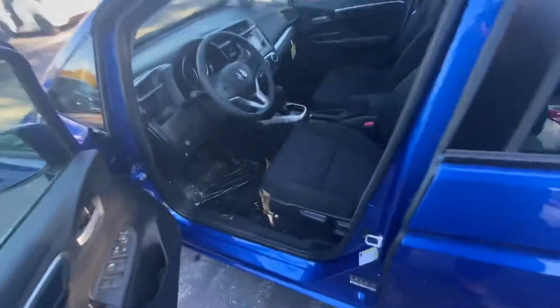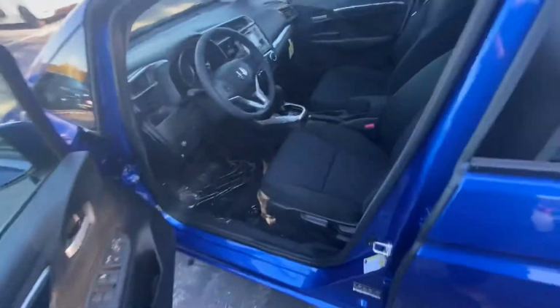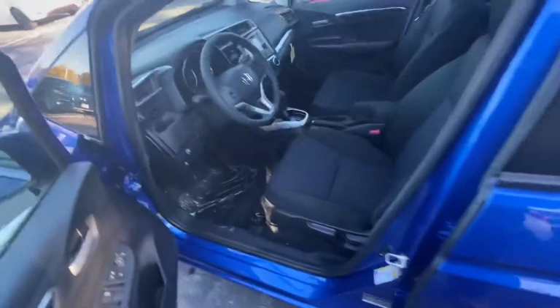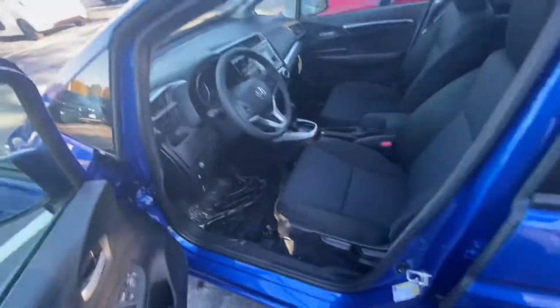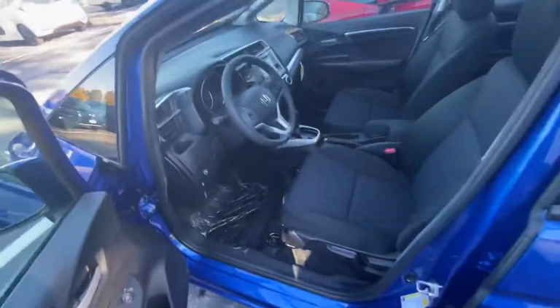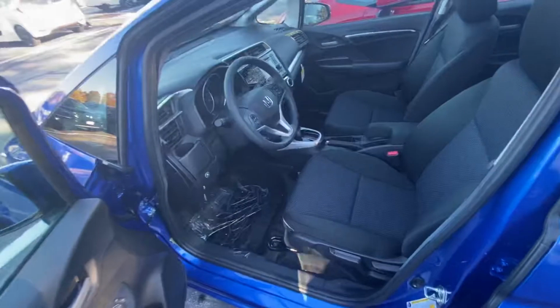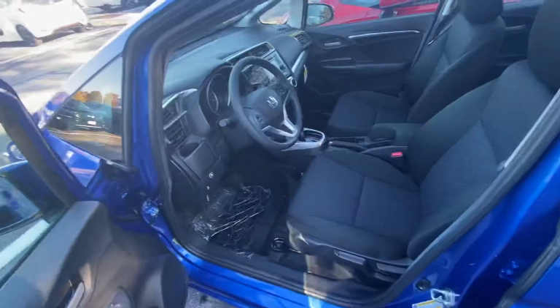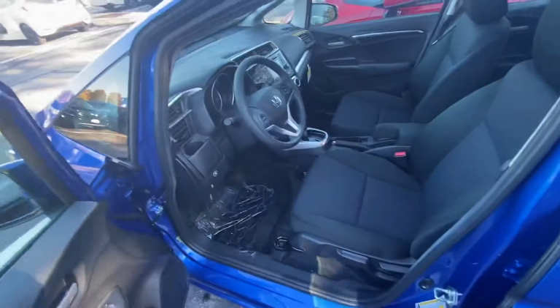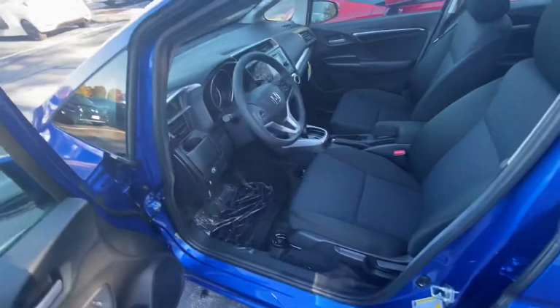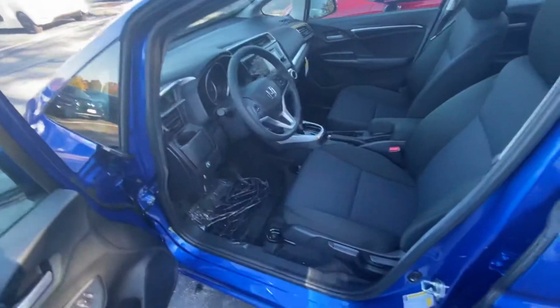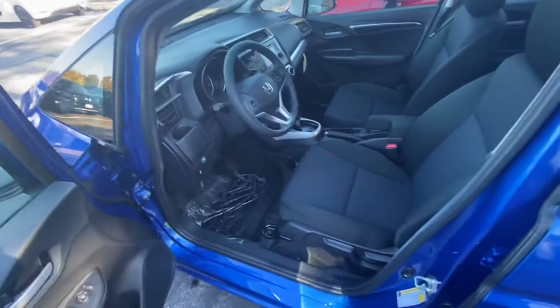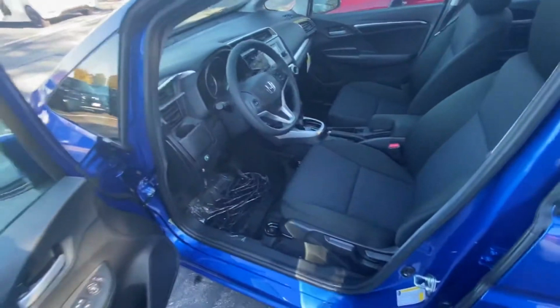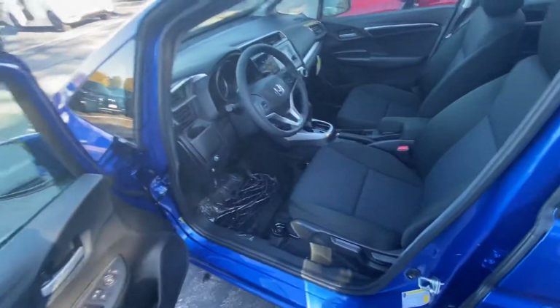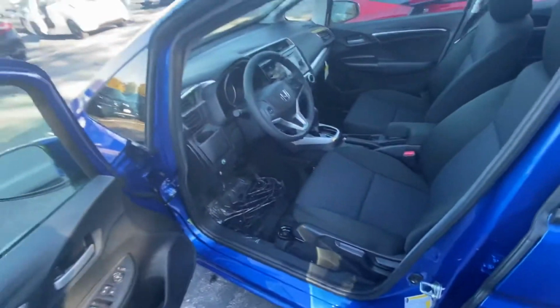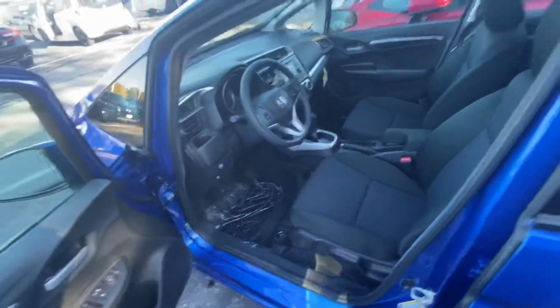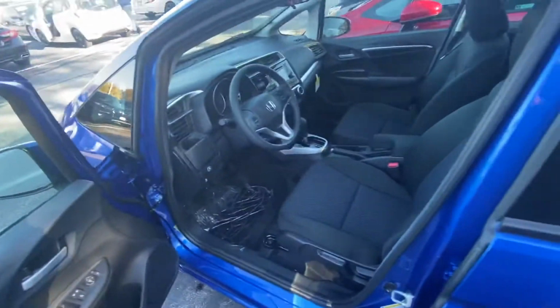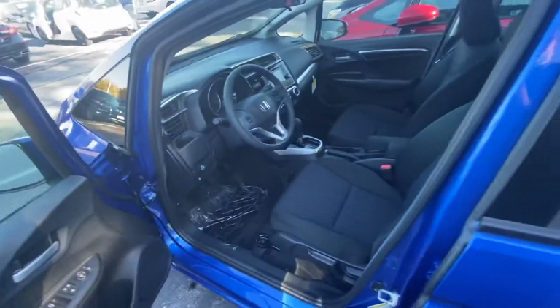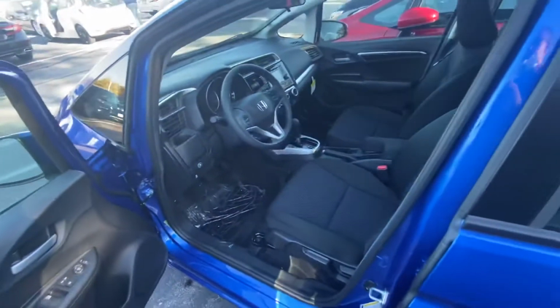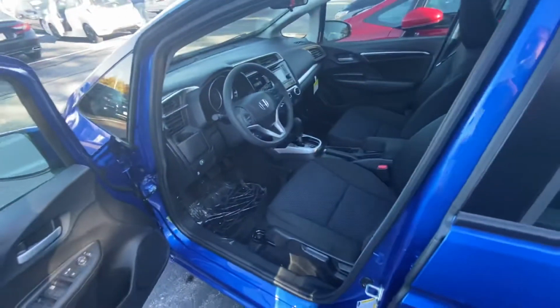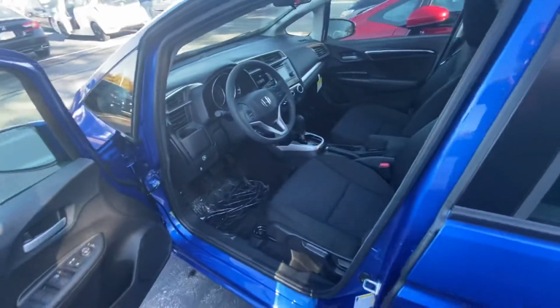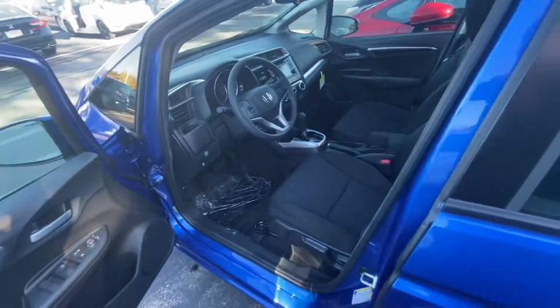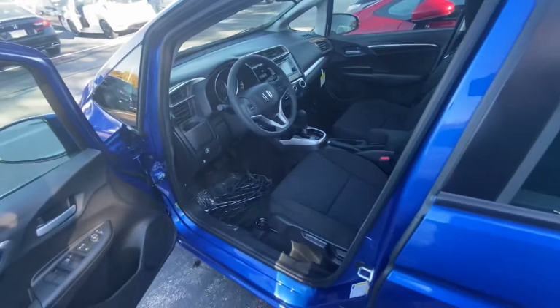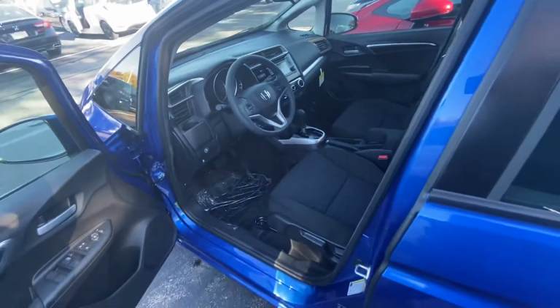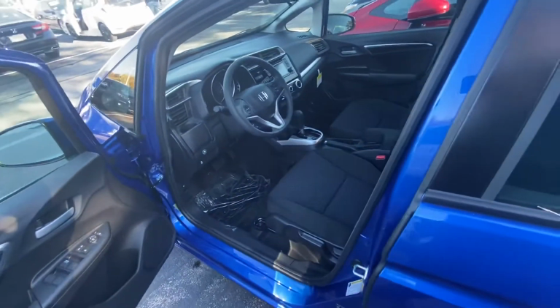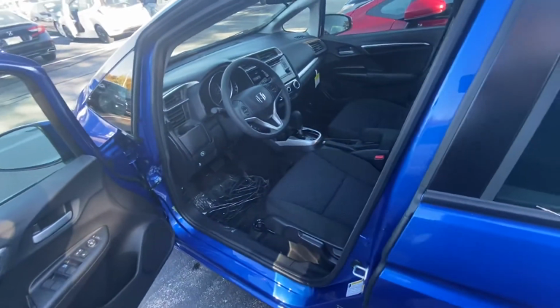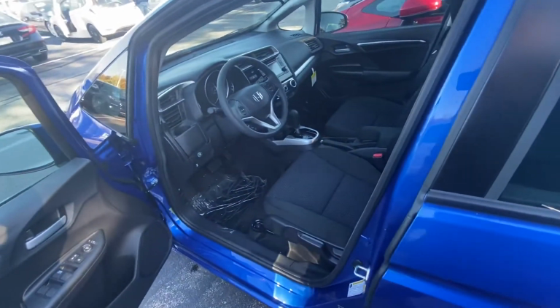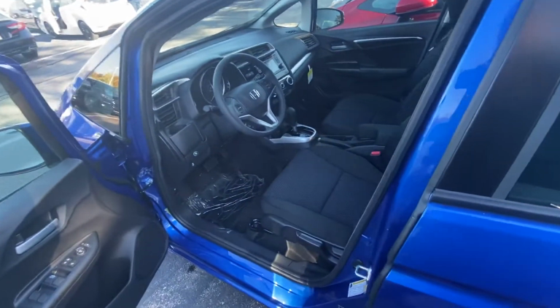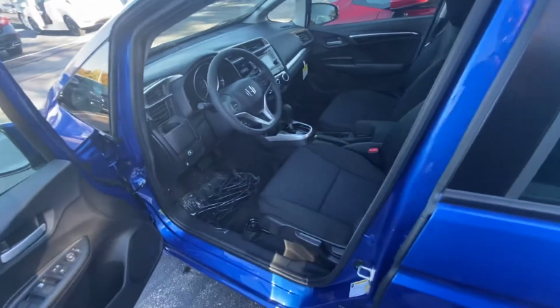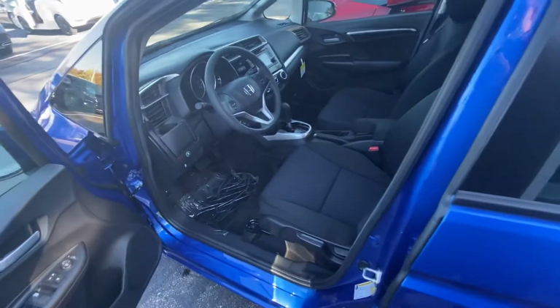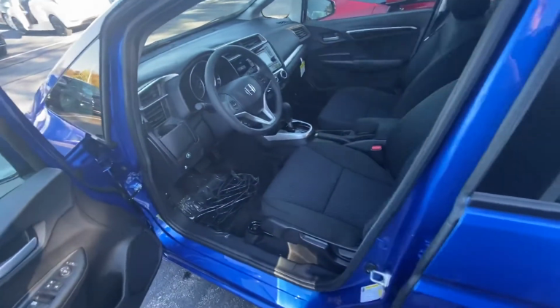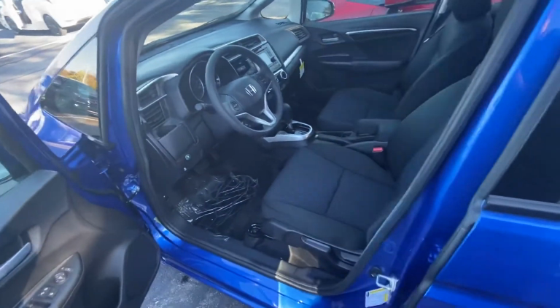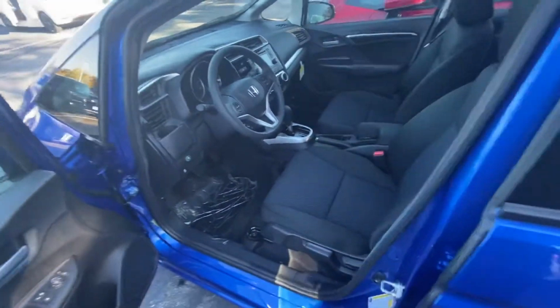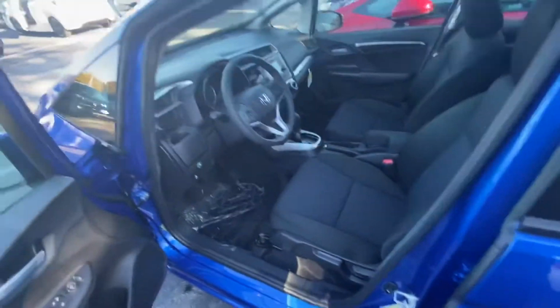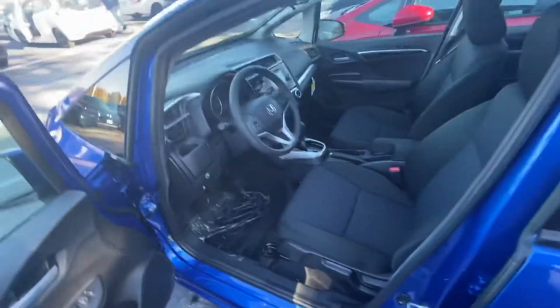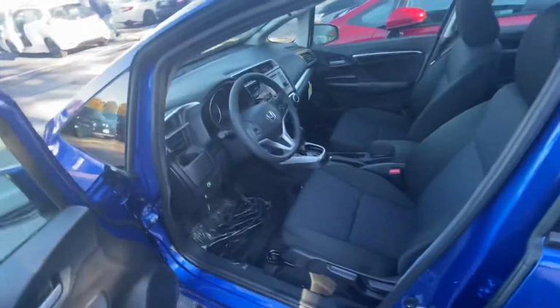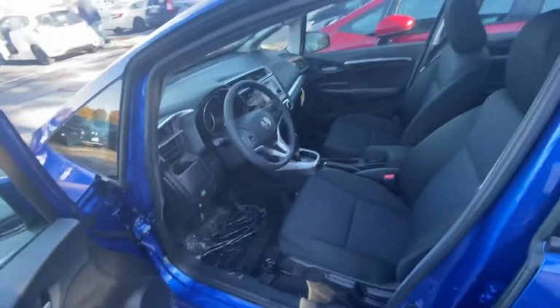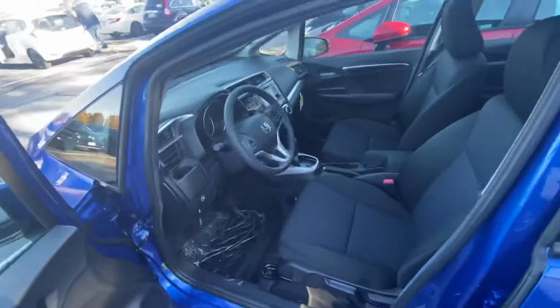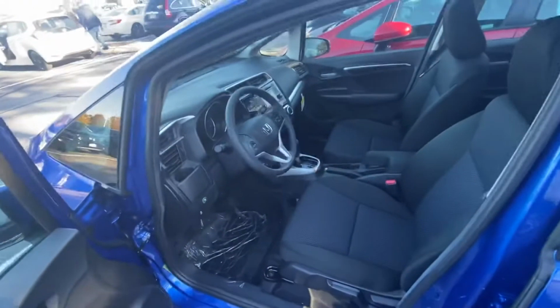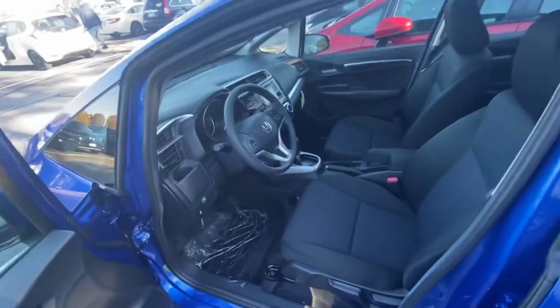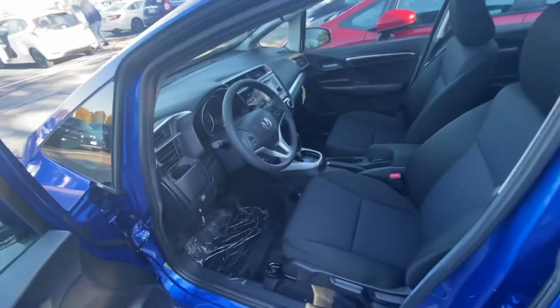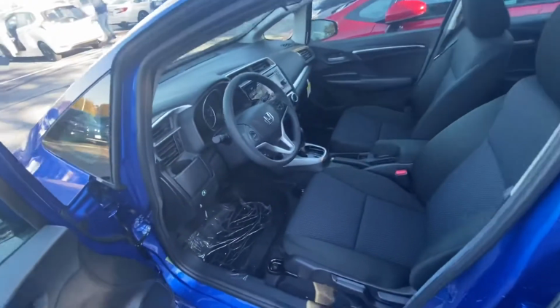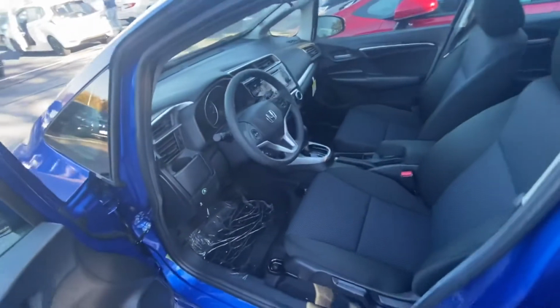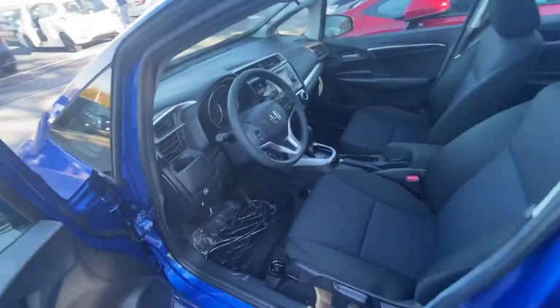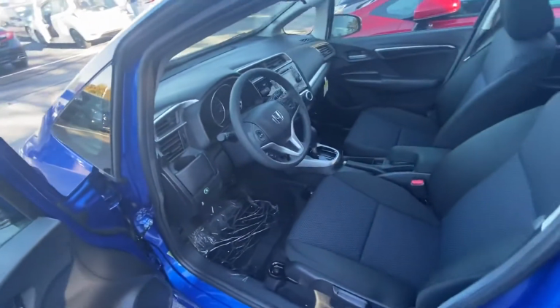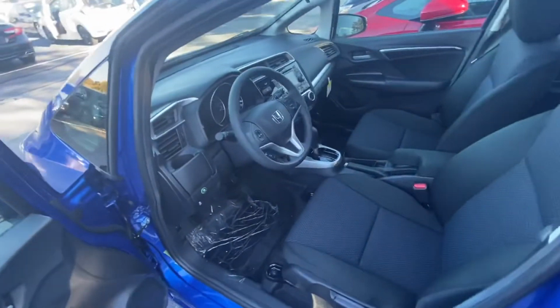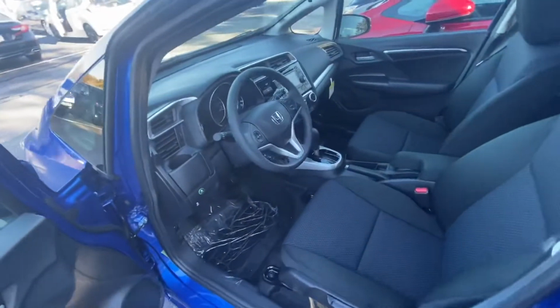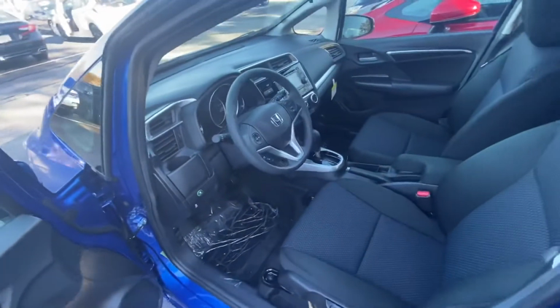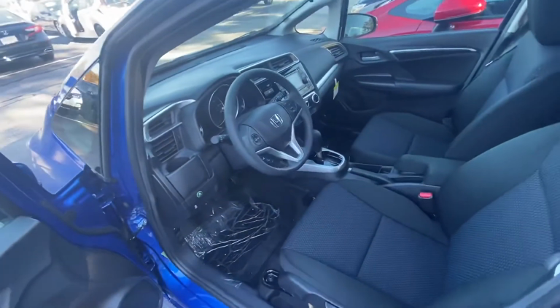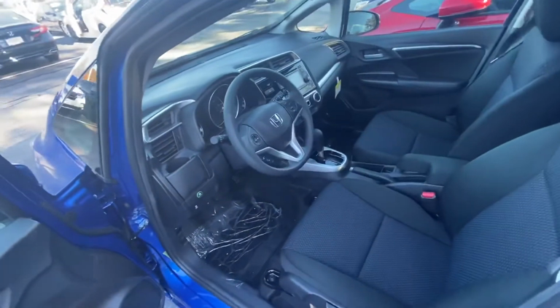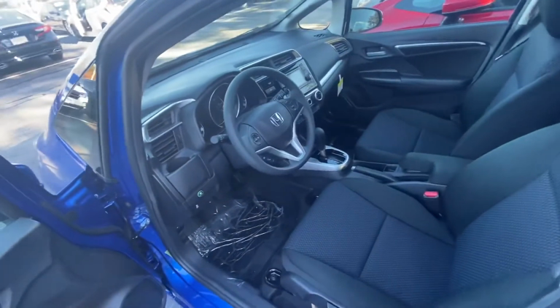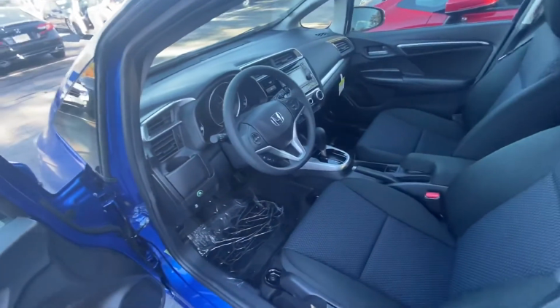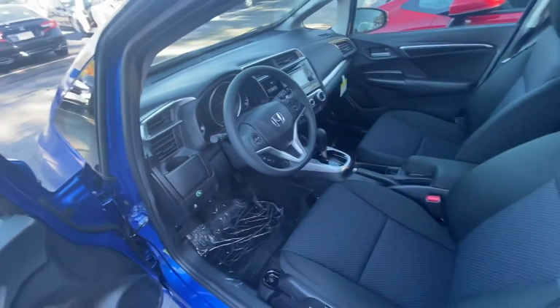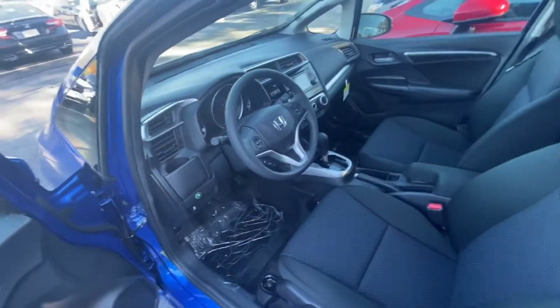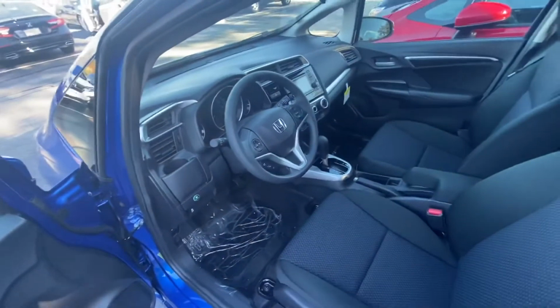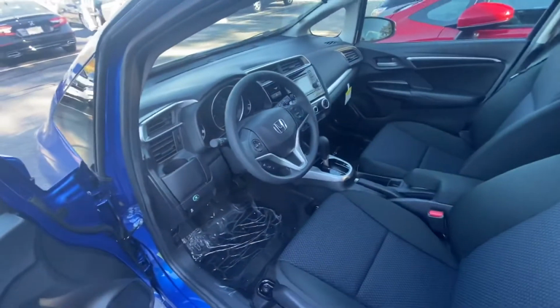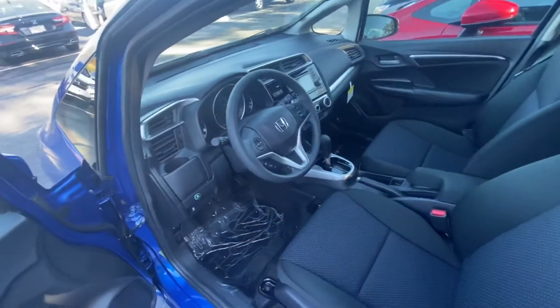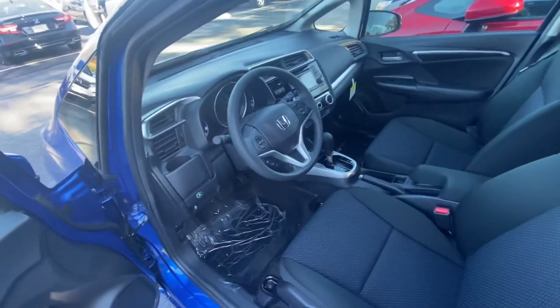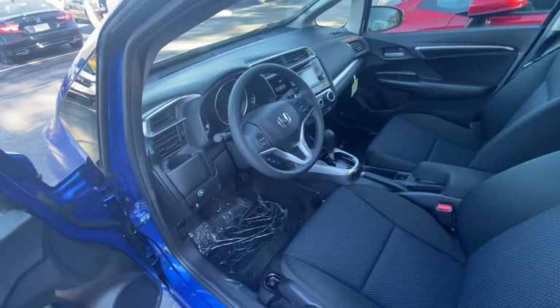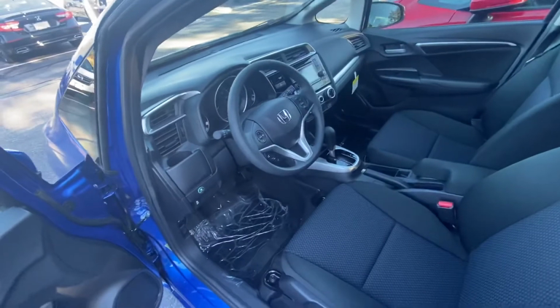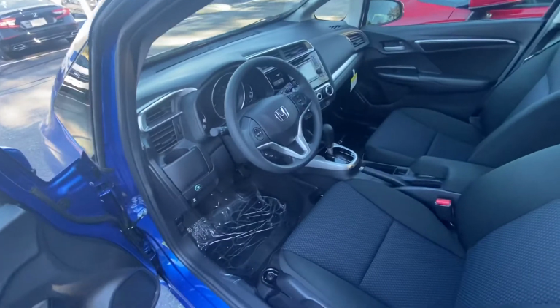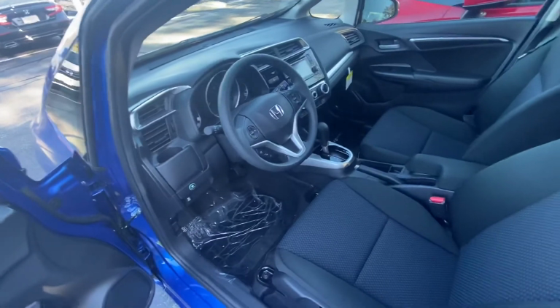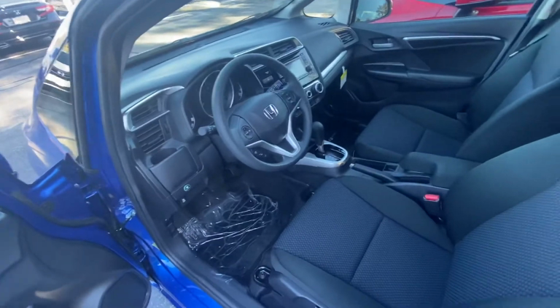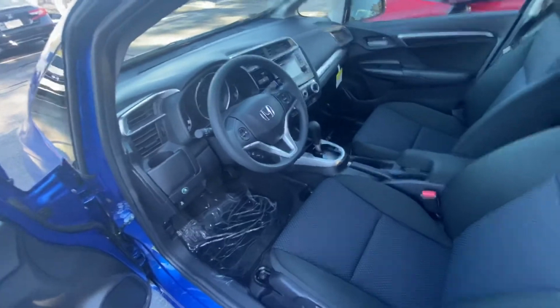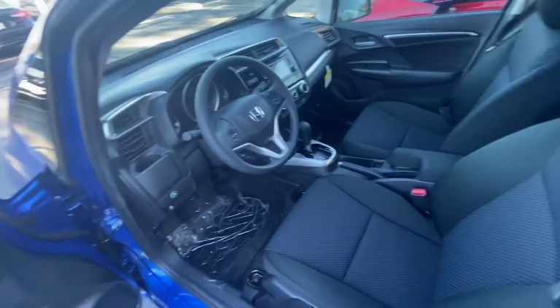Bringing you to the front, you do have Bluetooth and a backup camera. You can access all of these features right from your steering wheel as well.